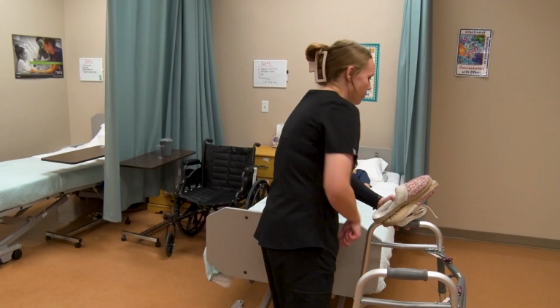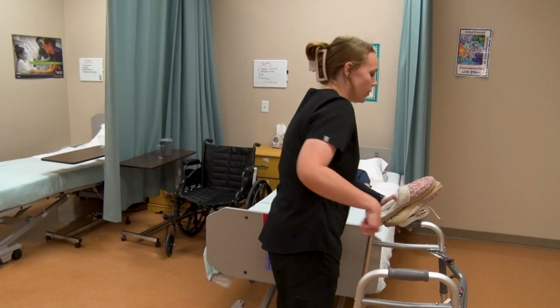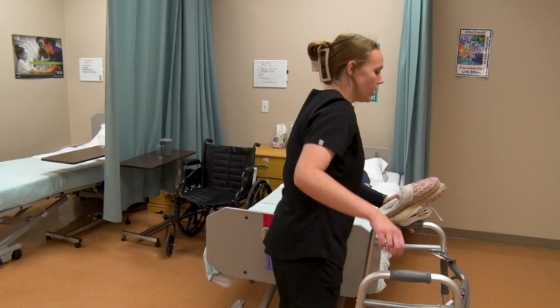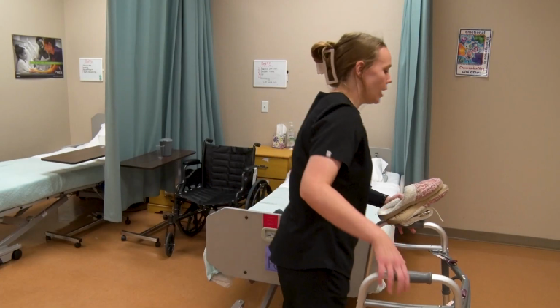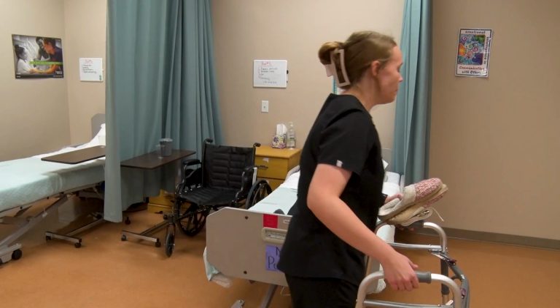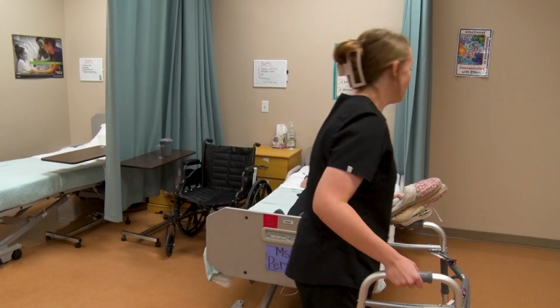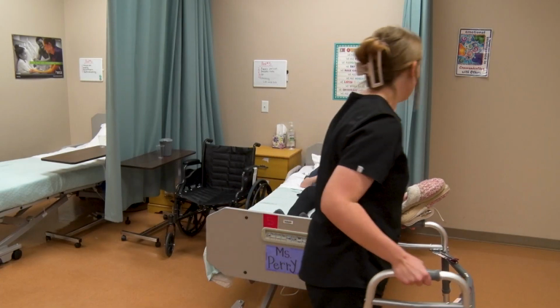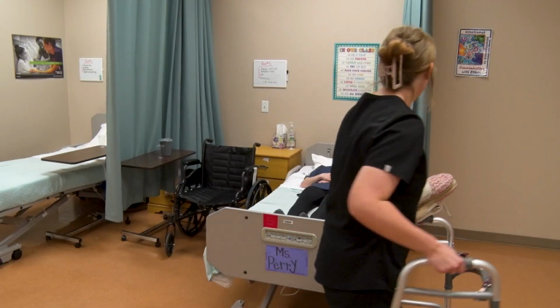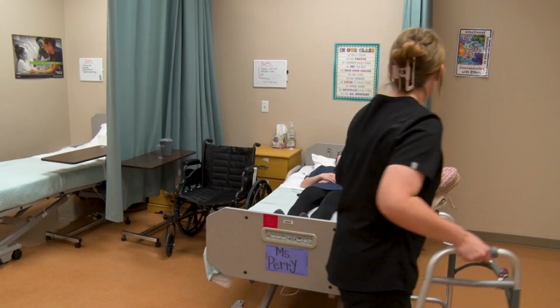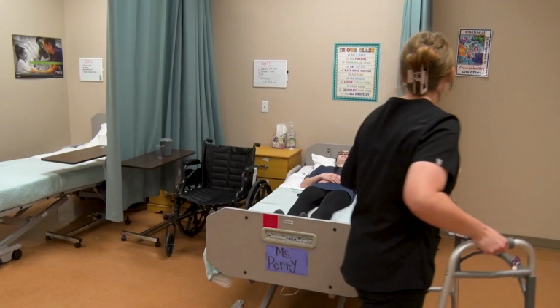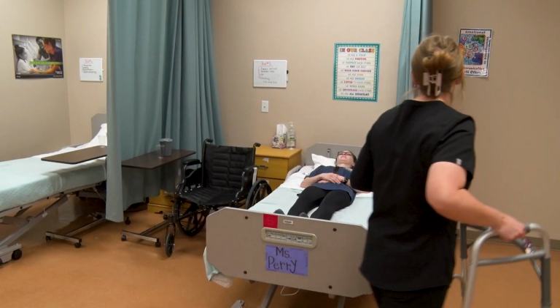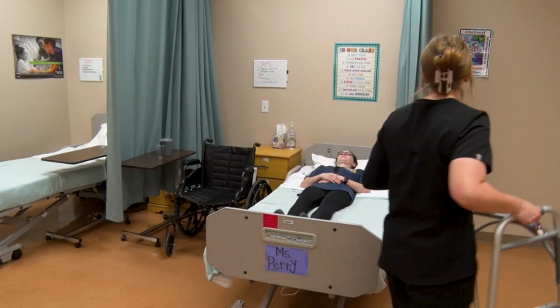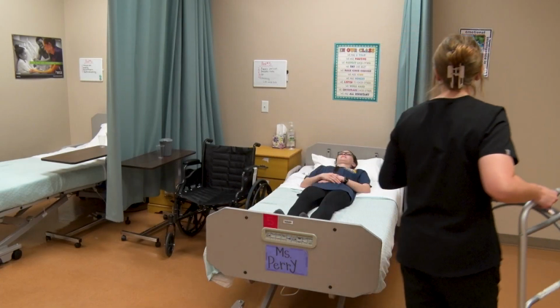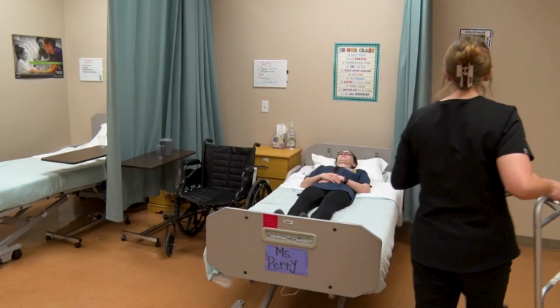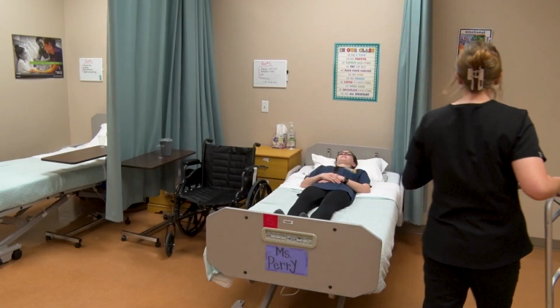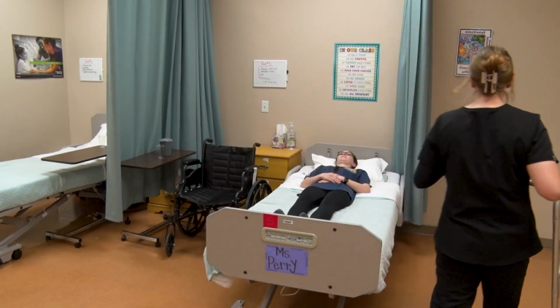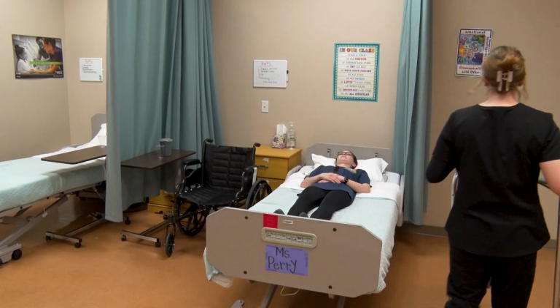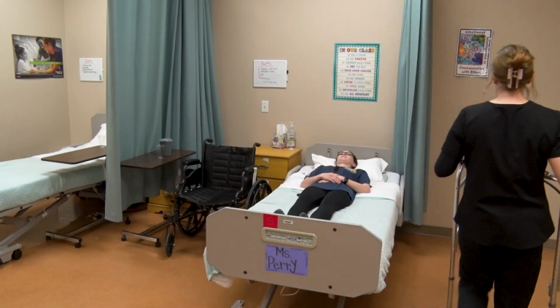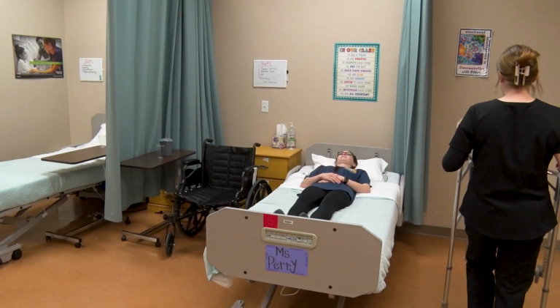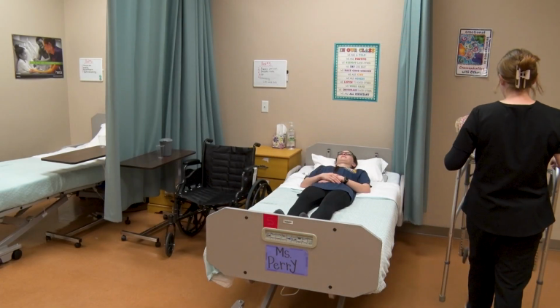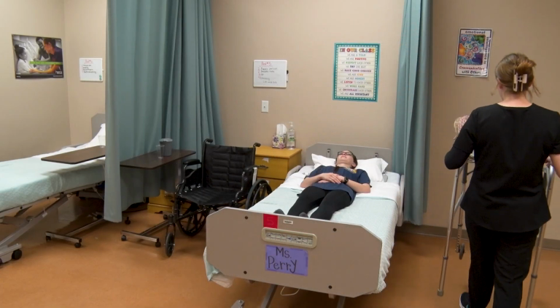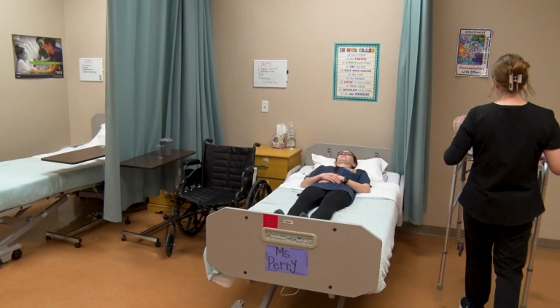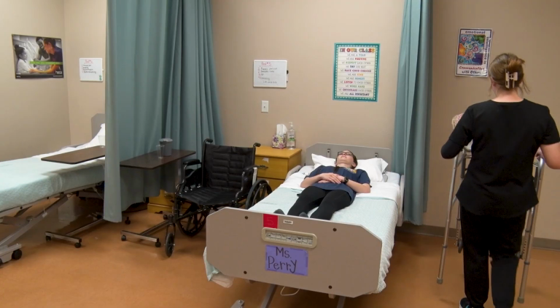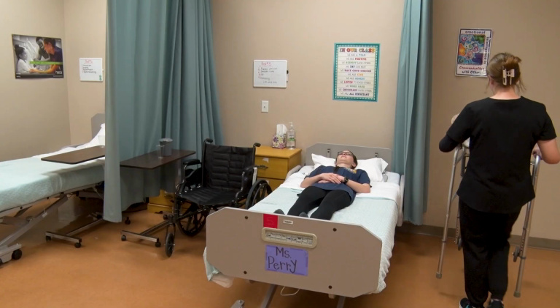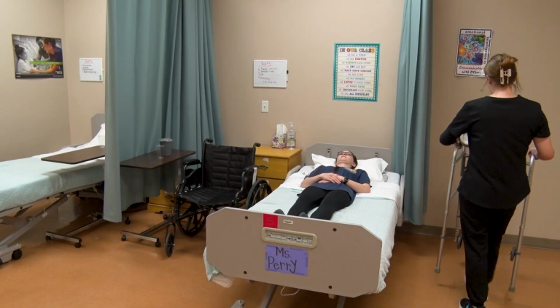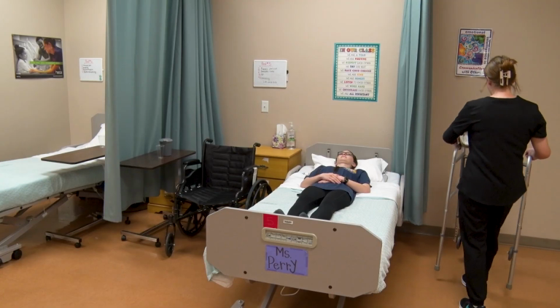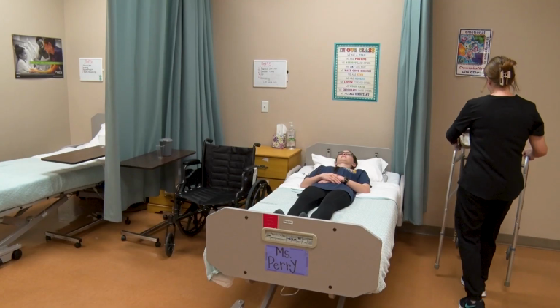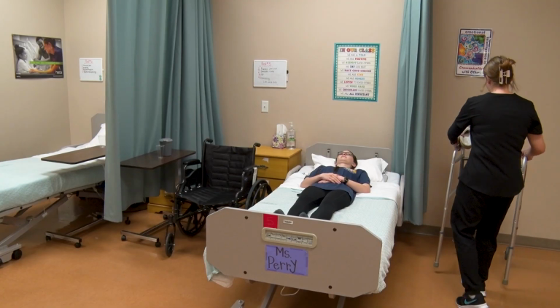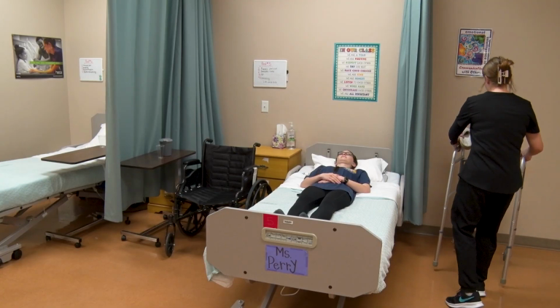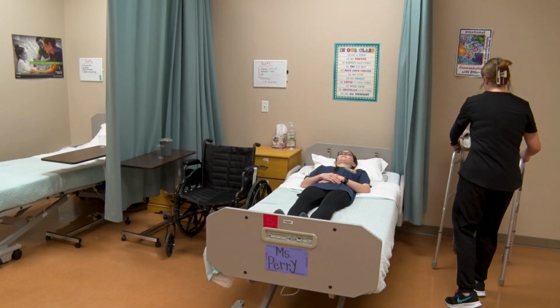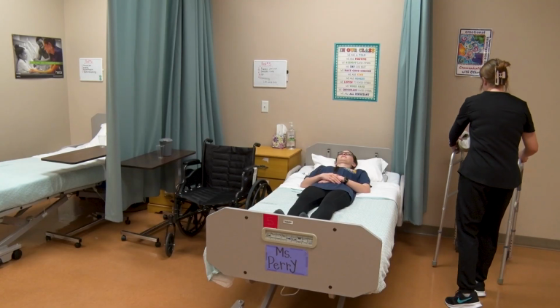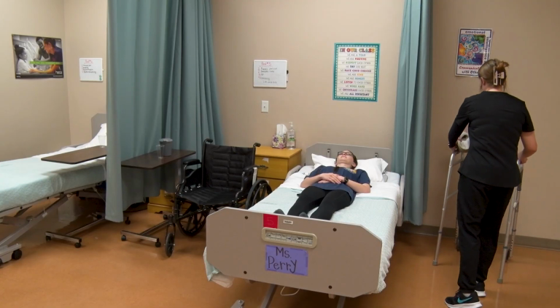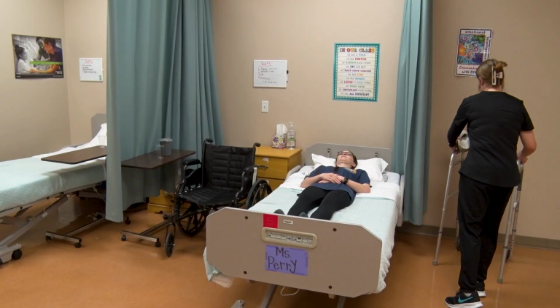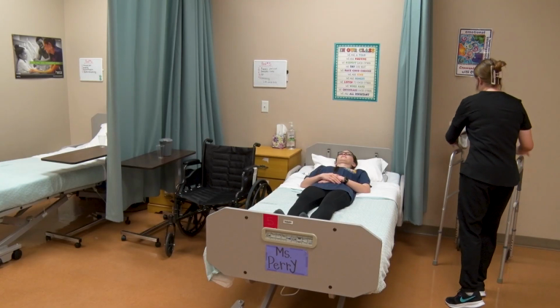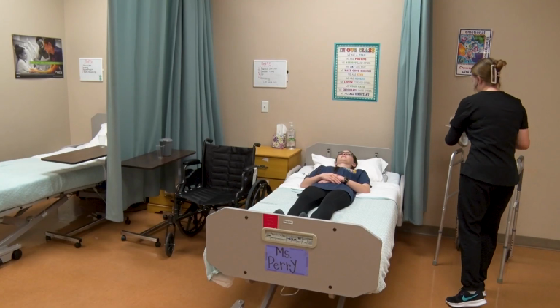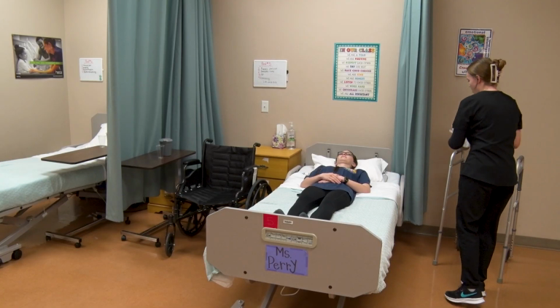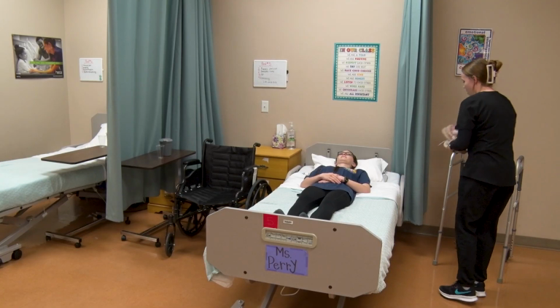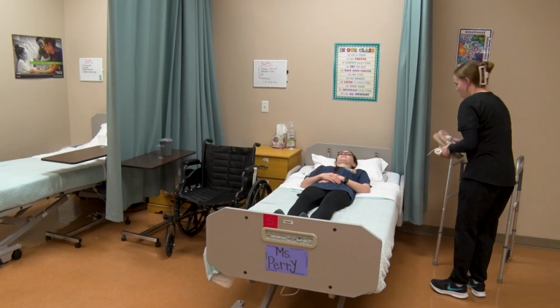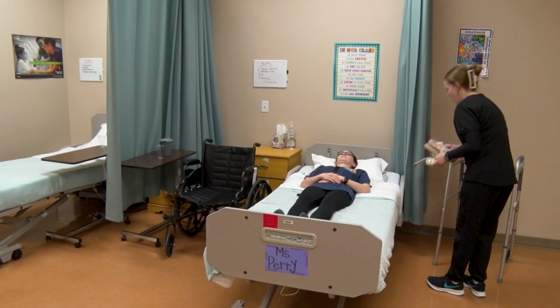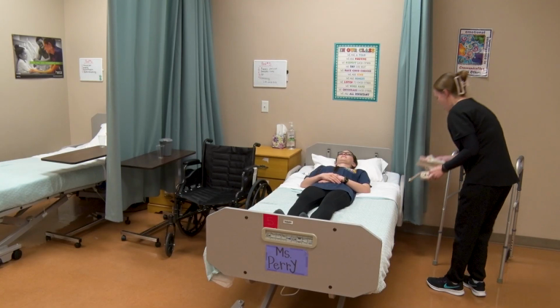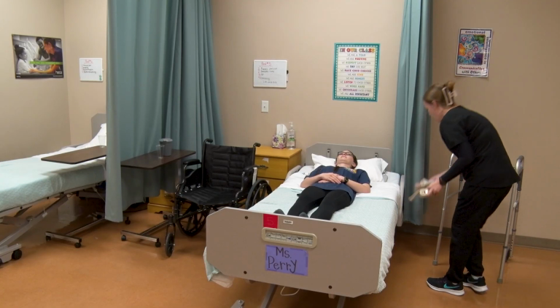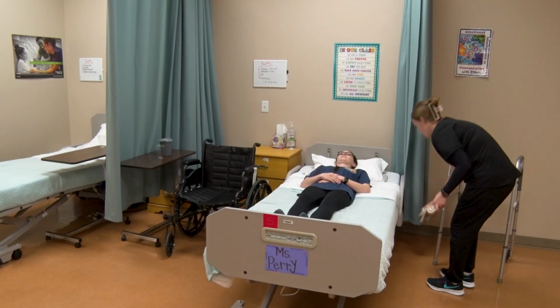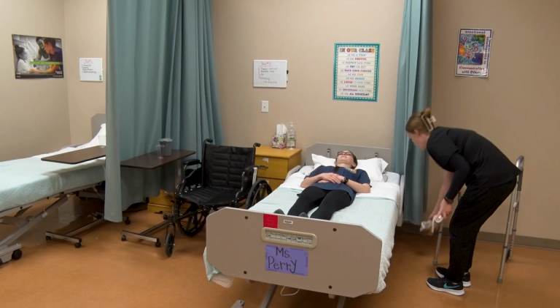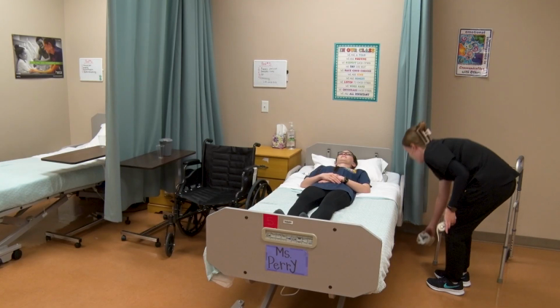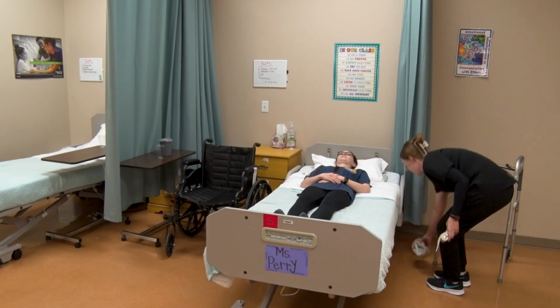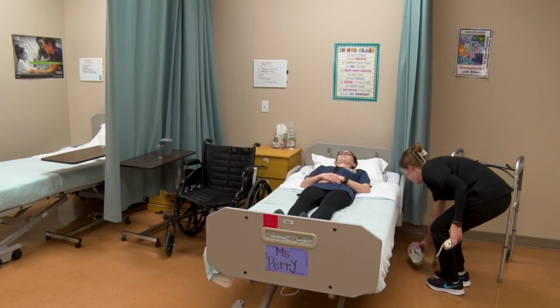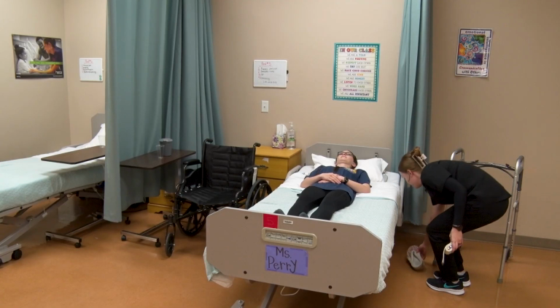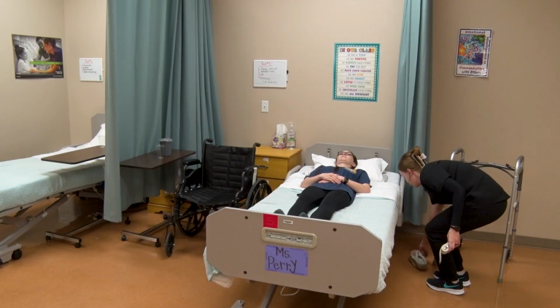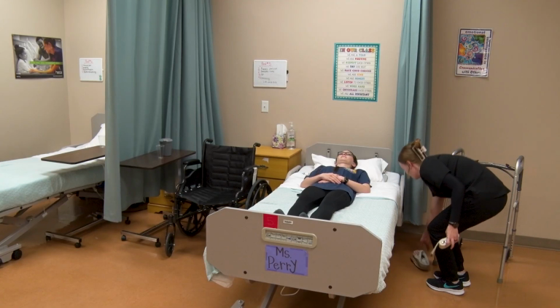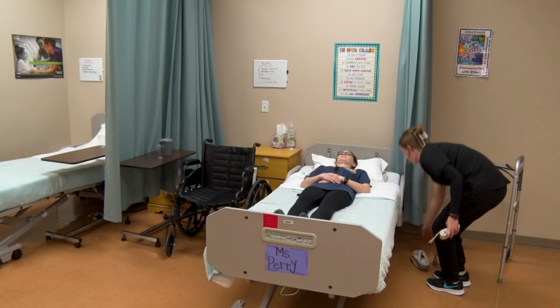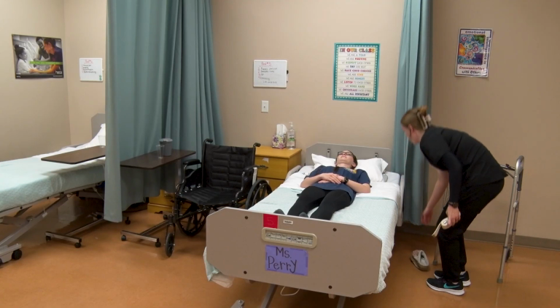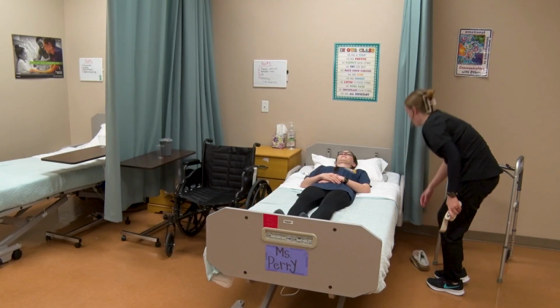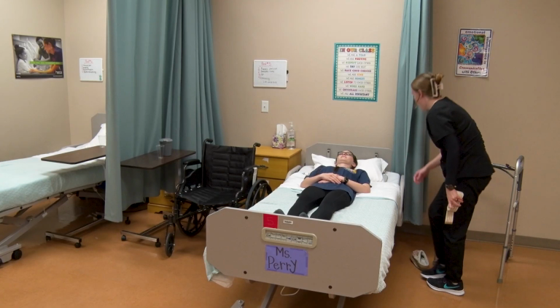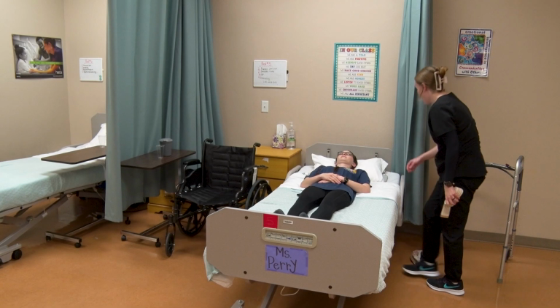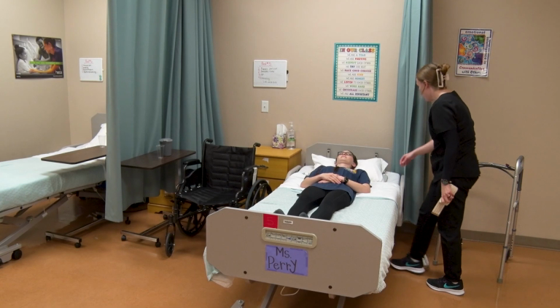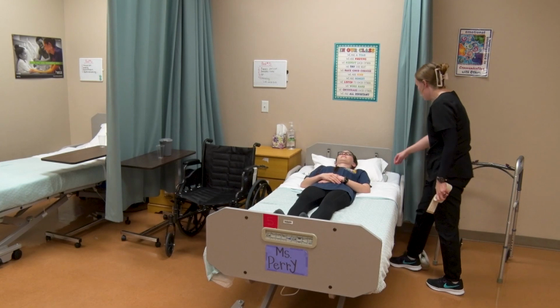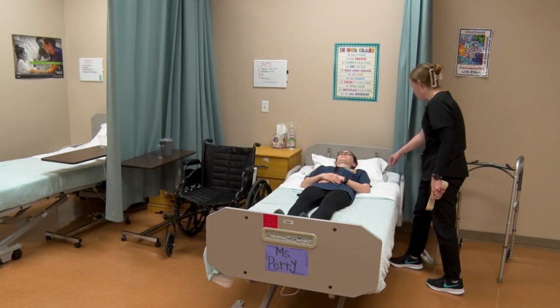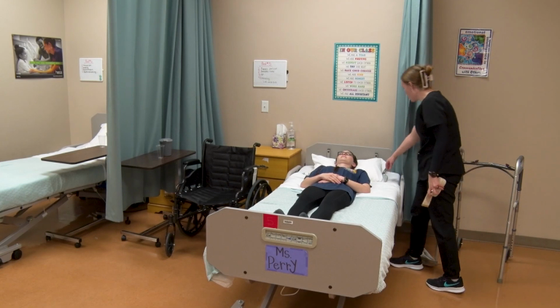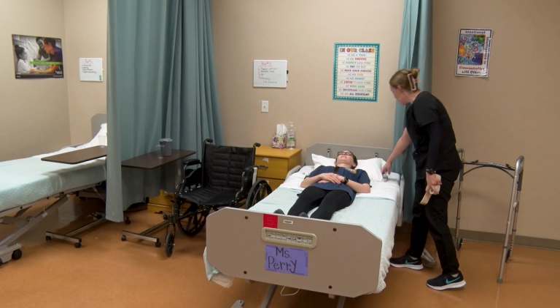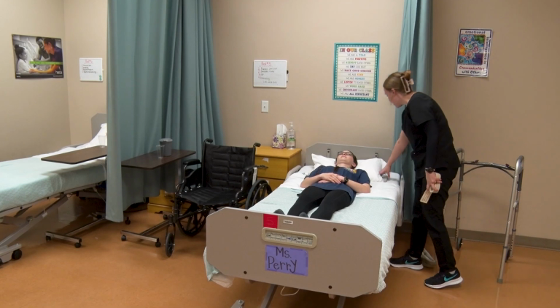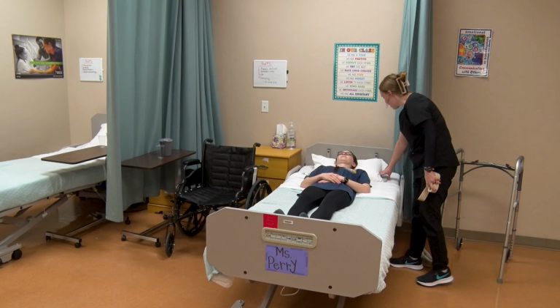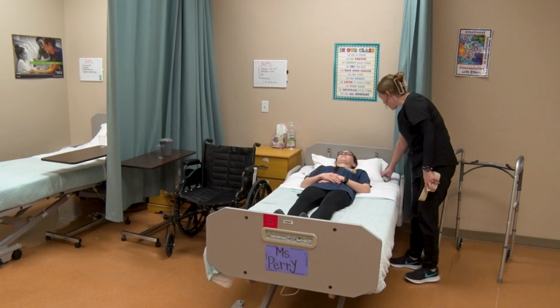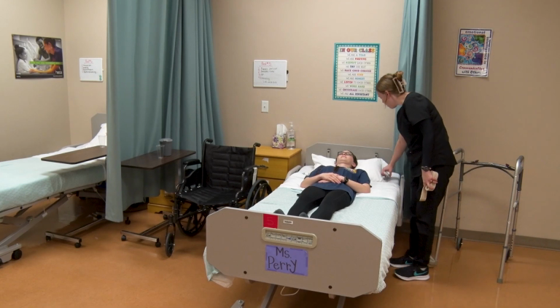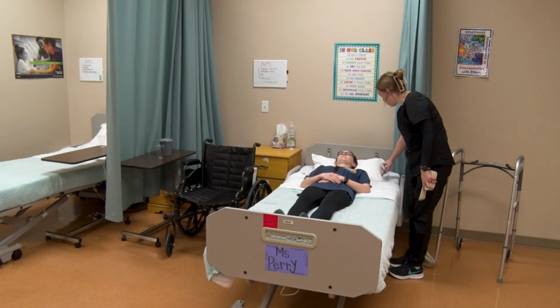Hi, Ms. Sophia. I'm back. I'm going to be sitting the head of your bed up.